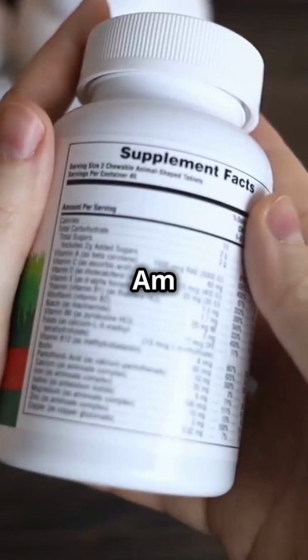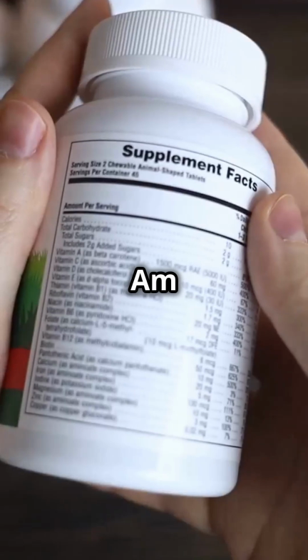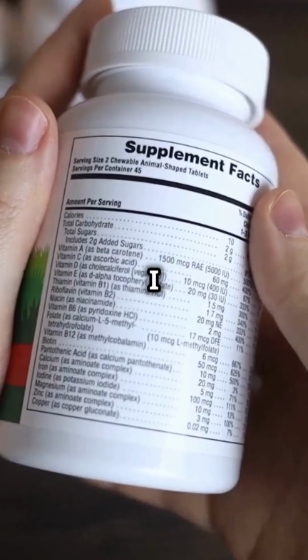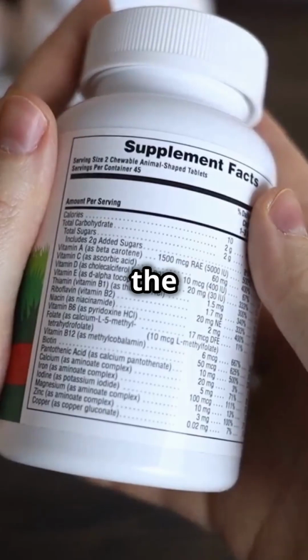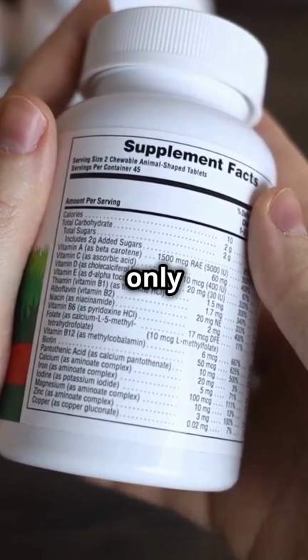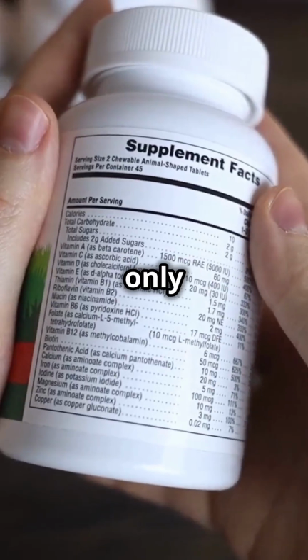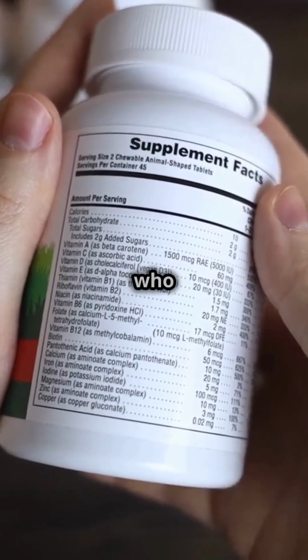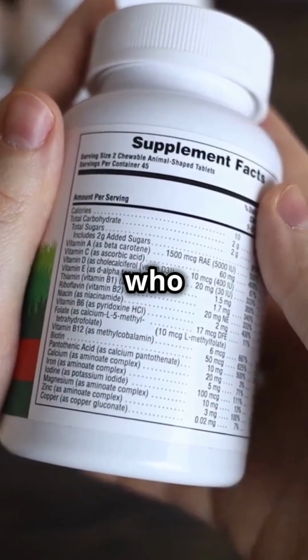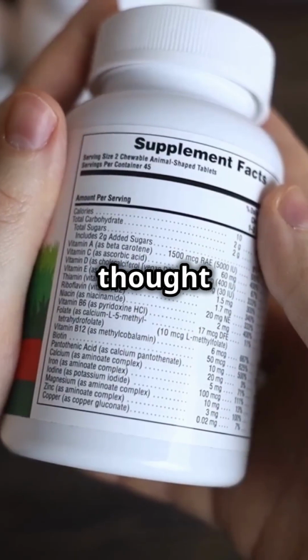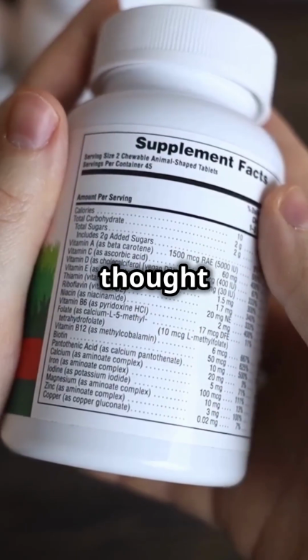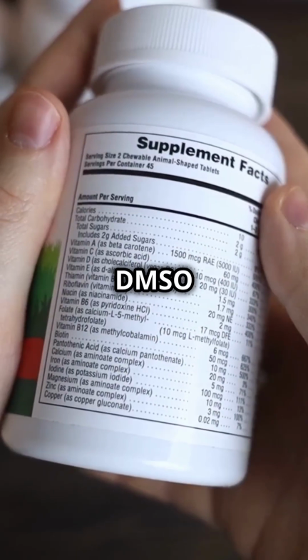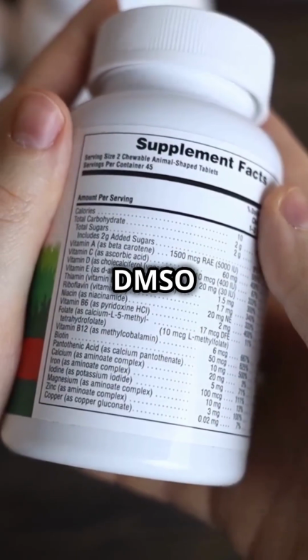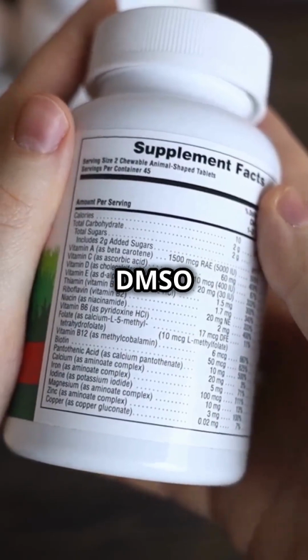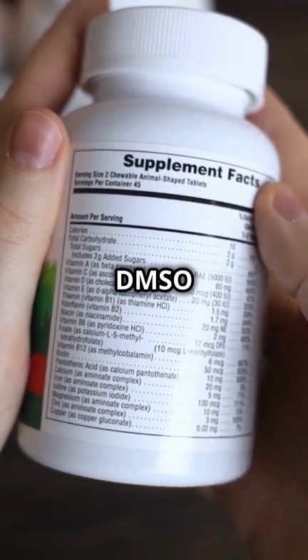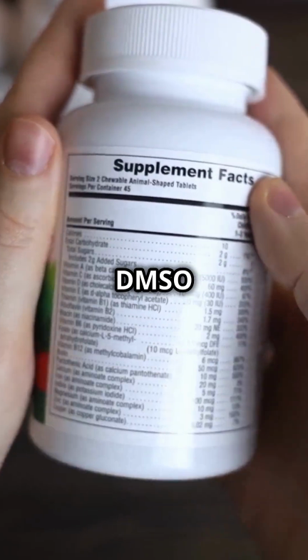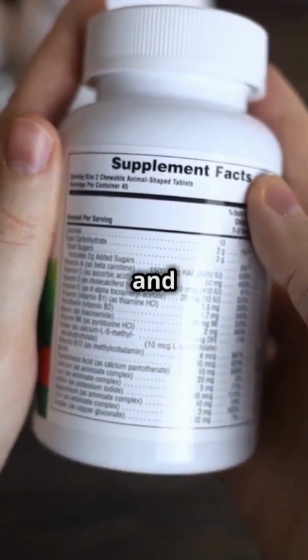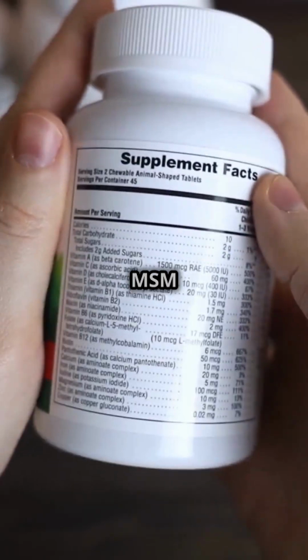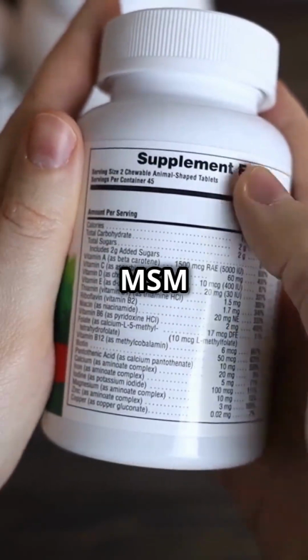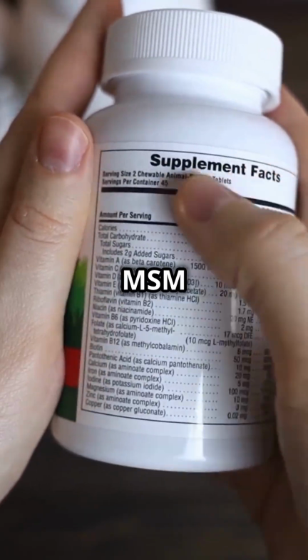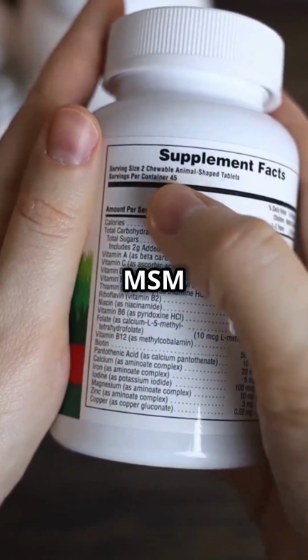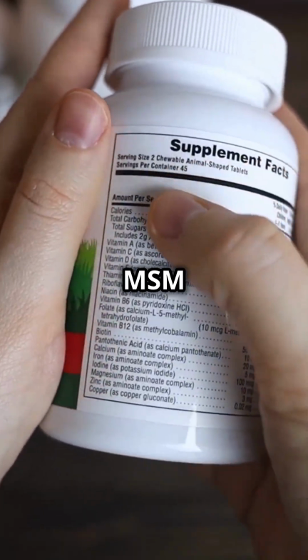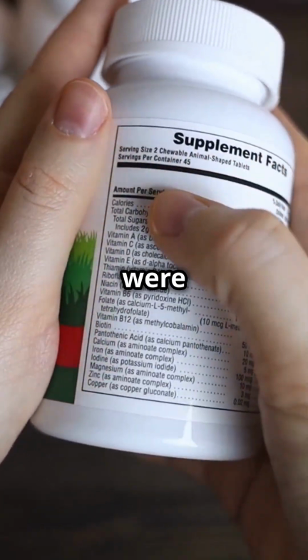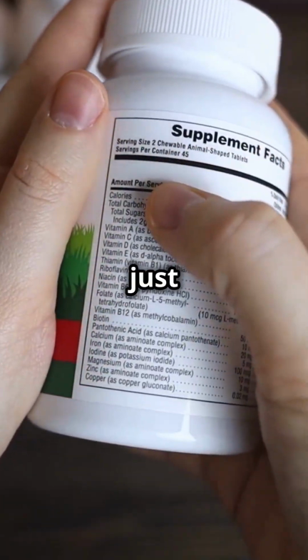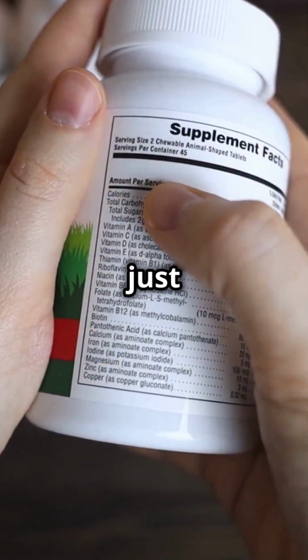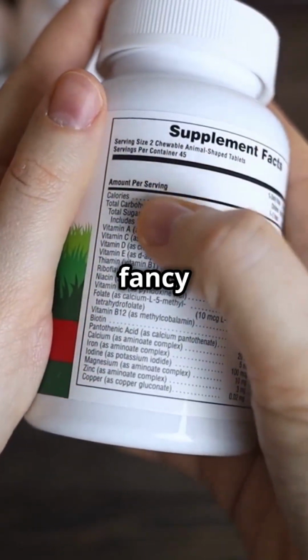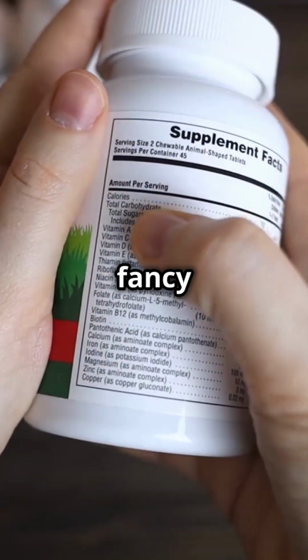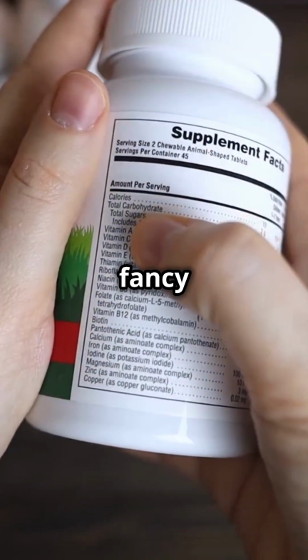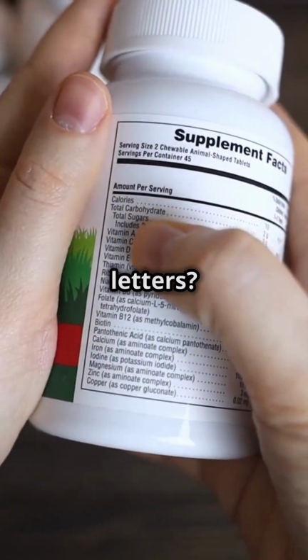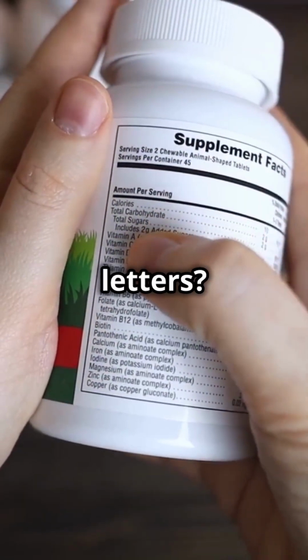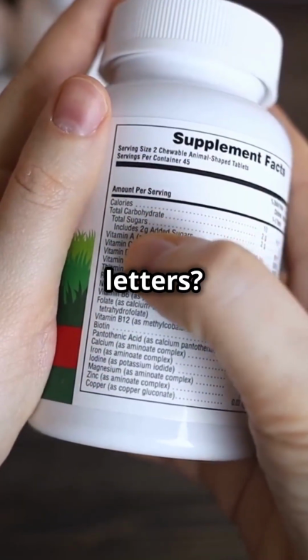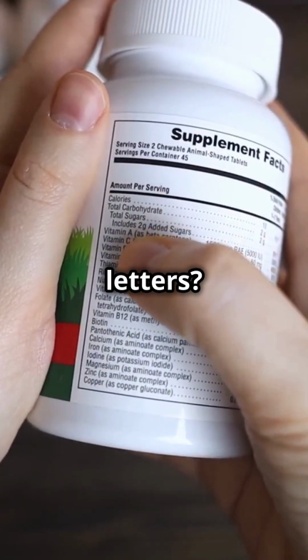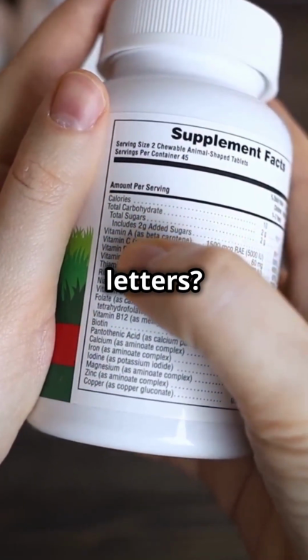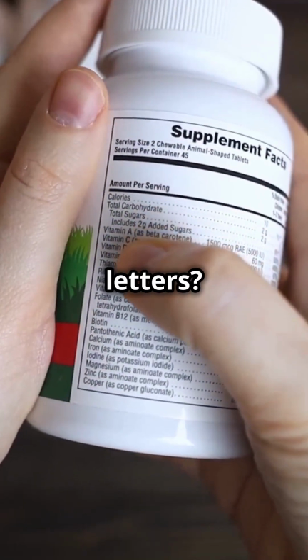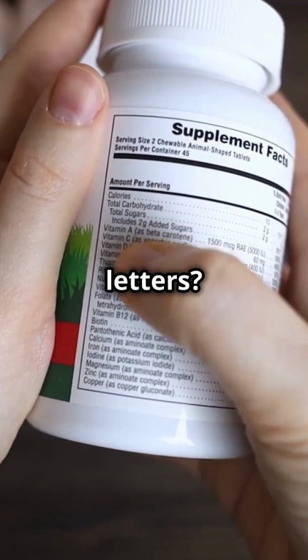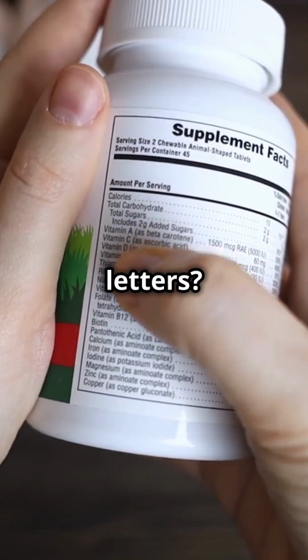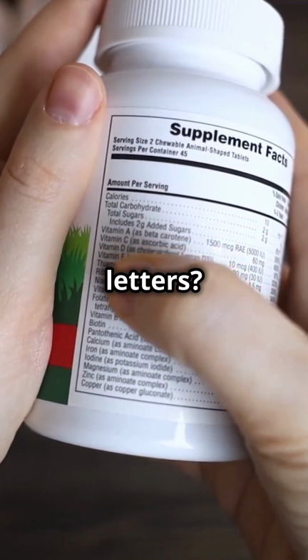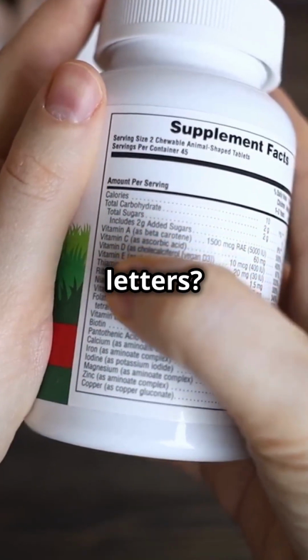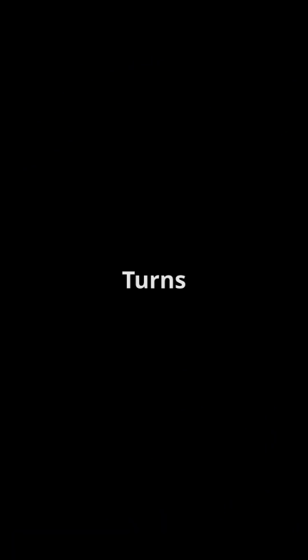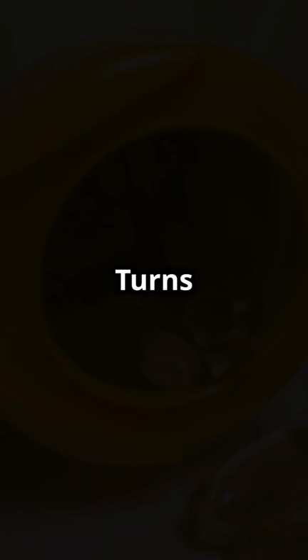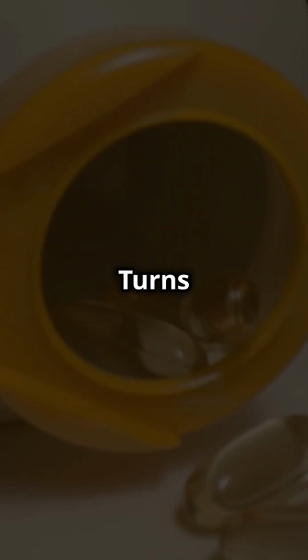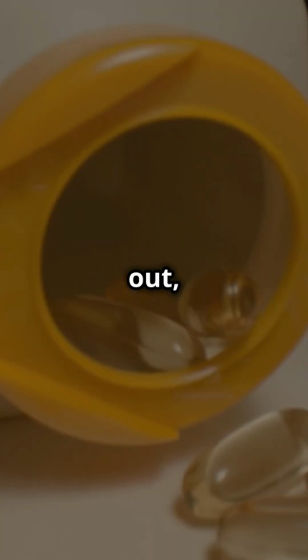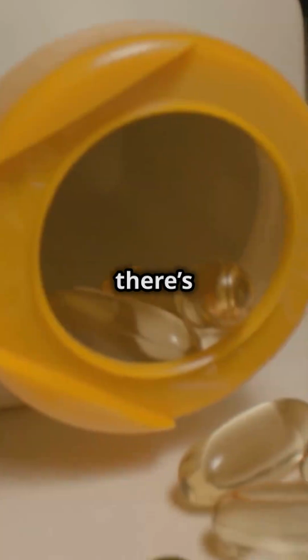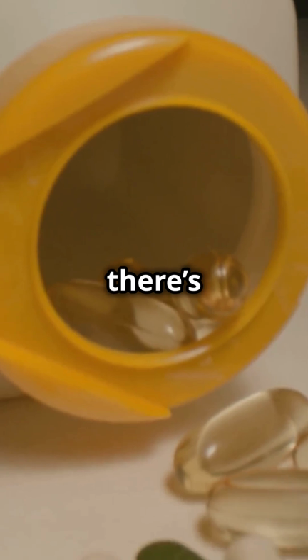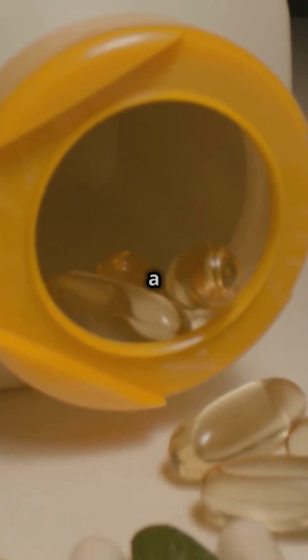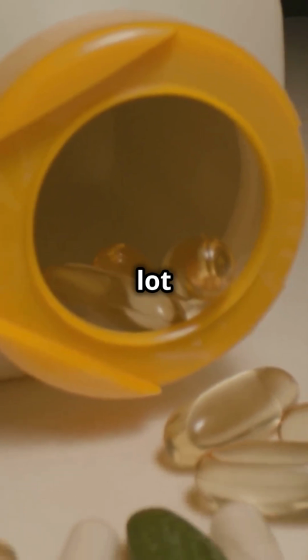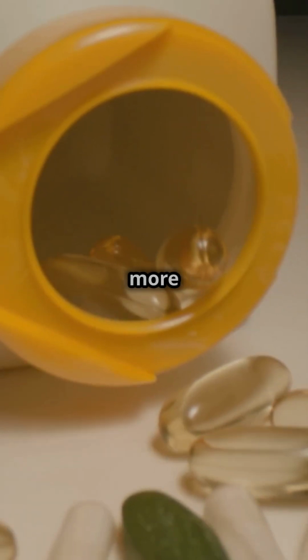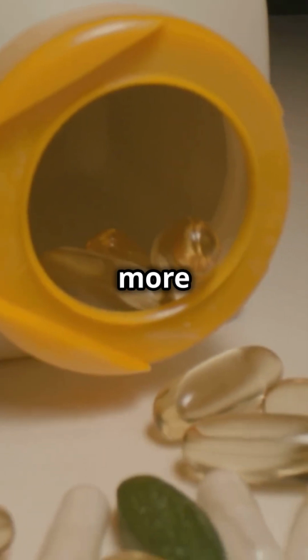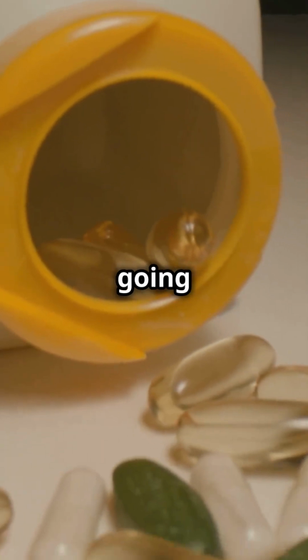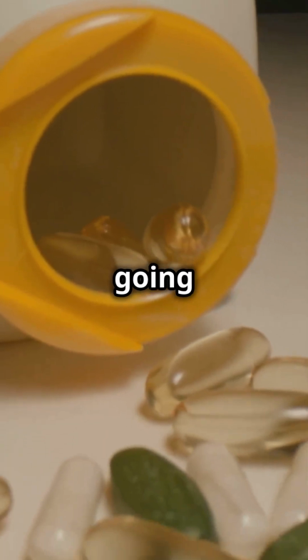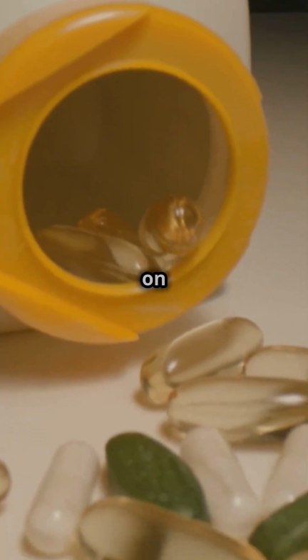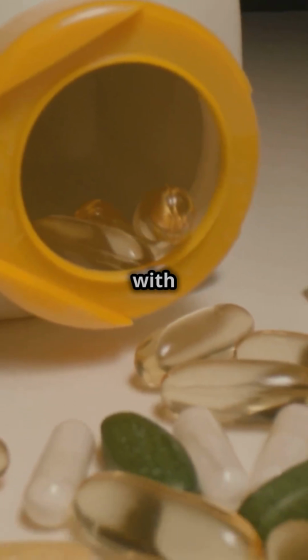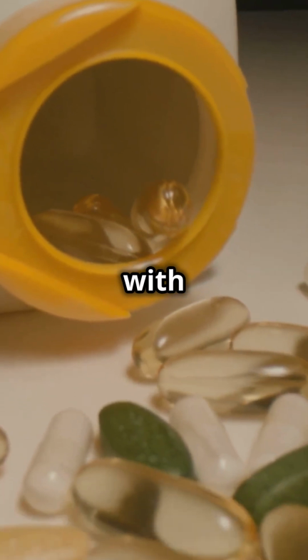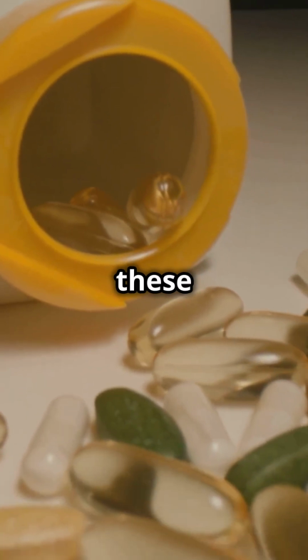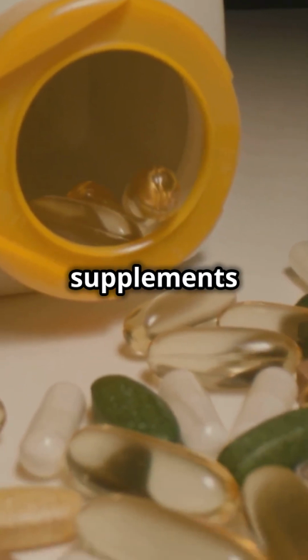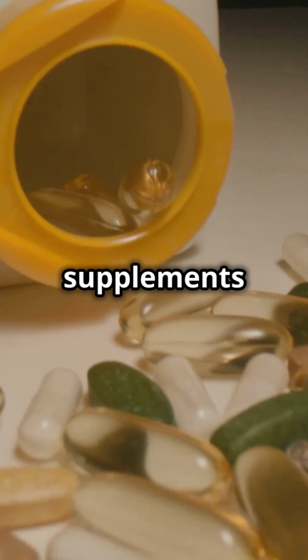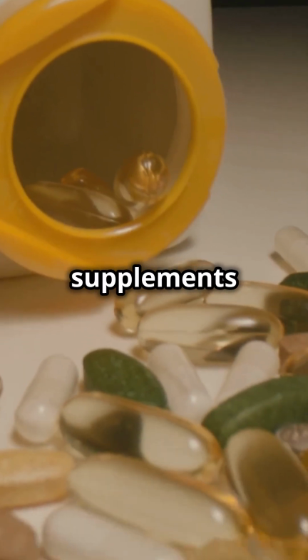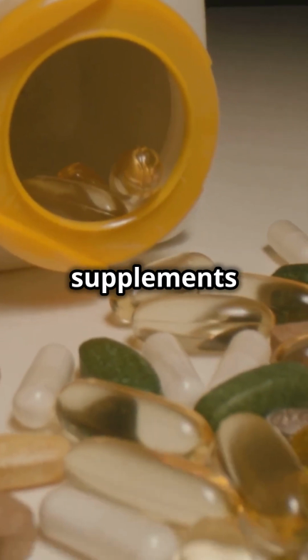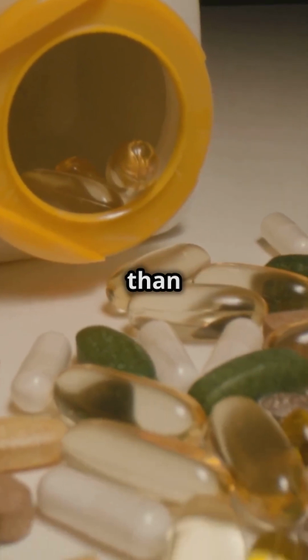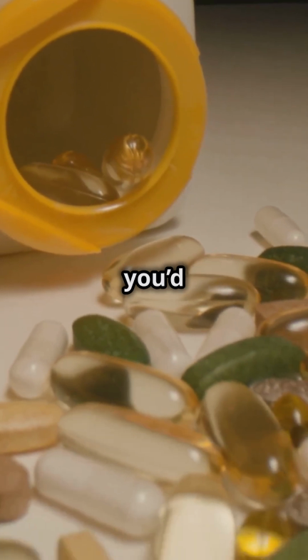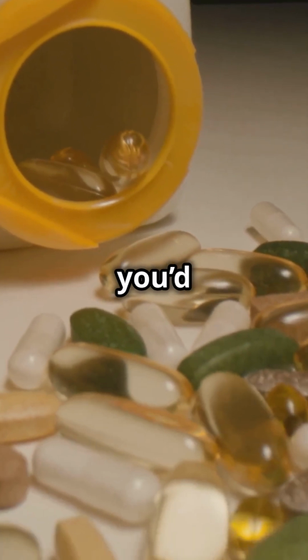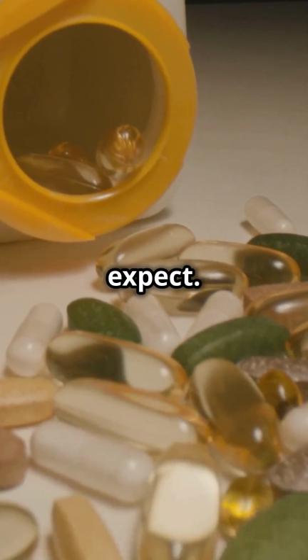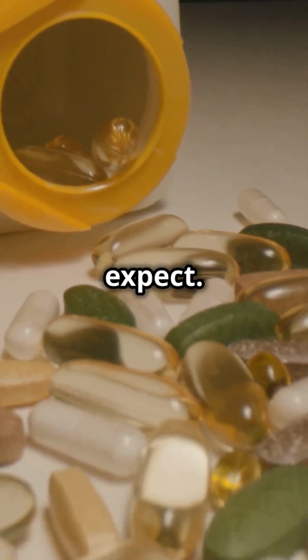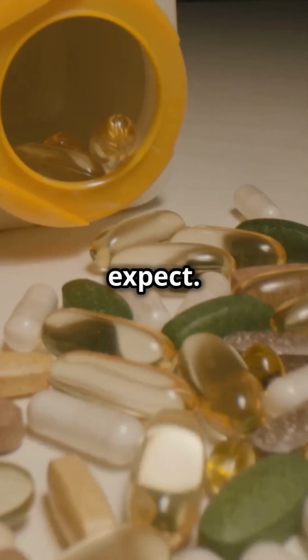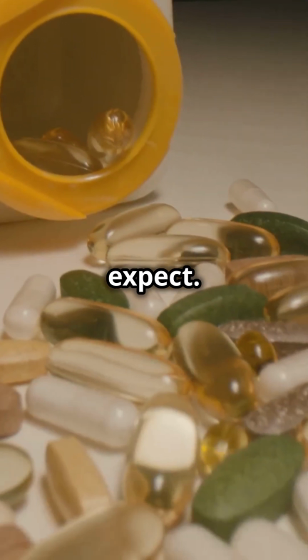Am I the only one who thought DMSO and MSM were just fancy letters? Turns out there's a lot more going on with these supplements than you'd expect.